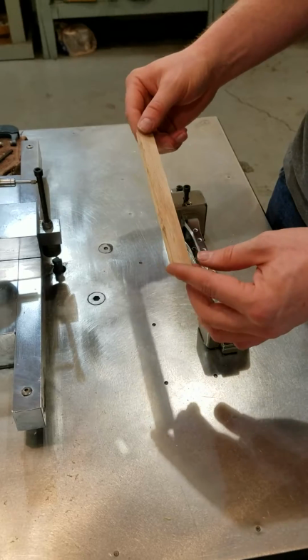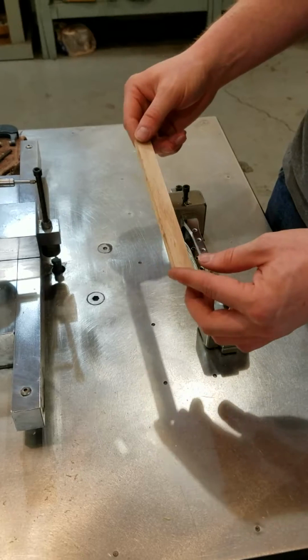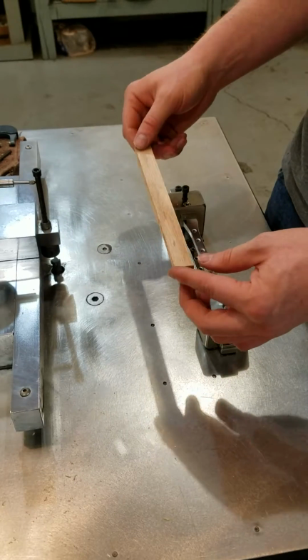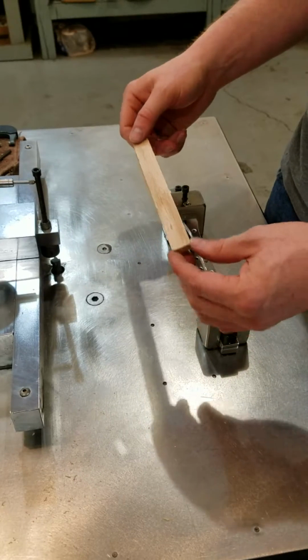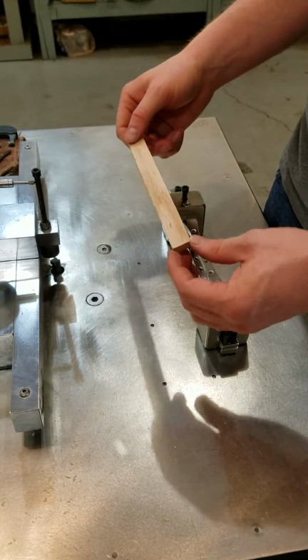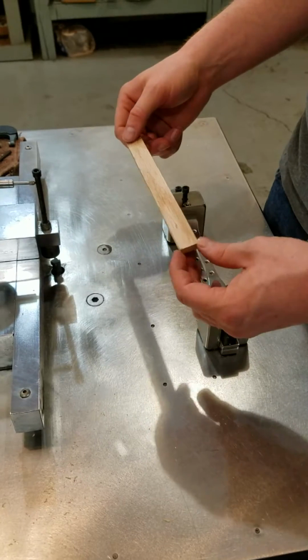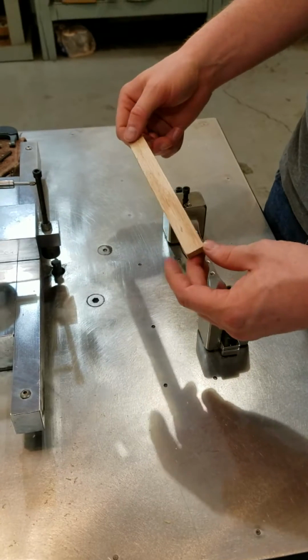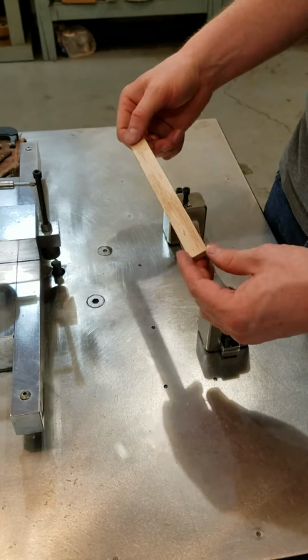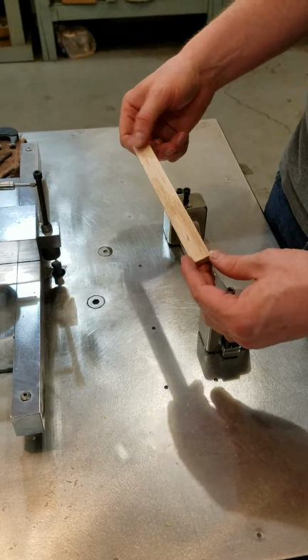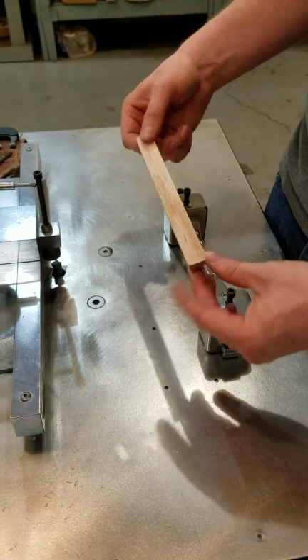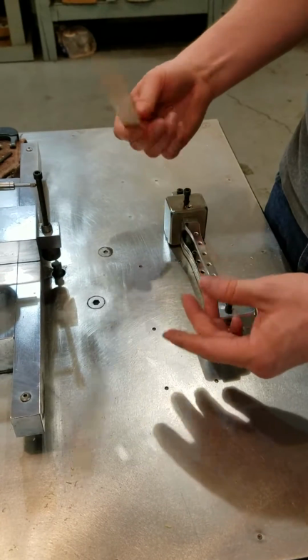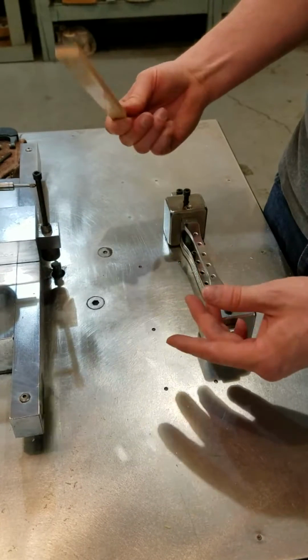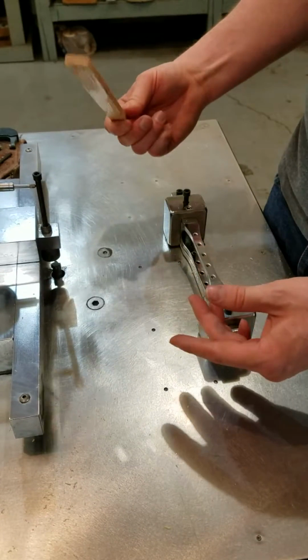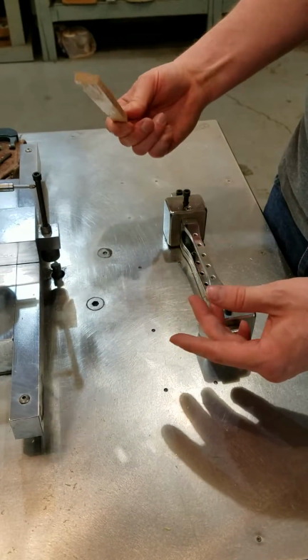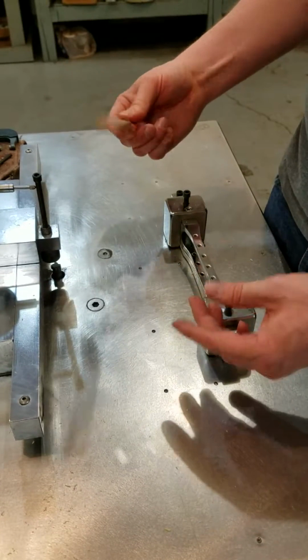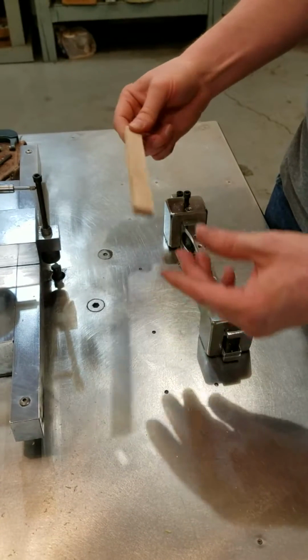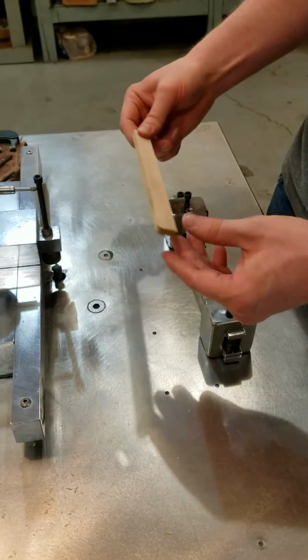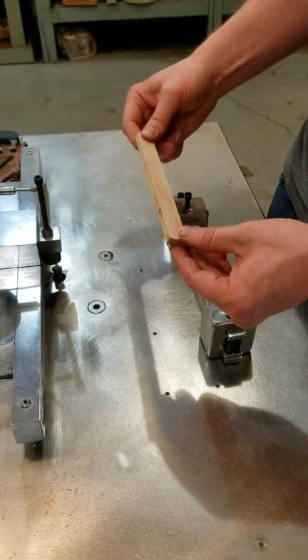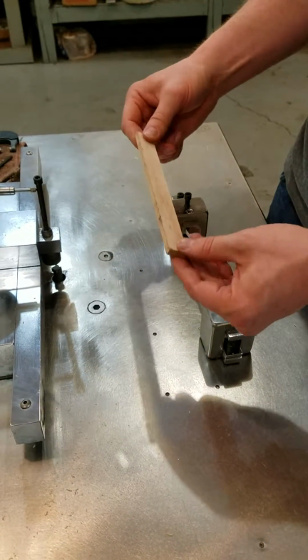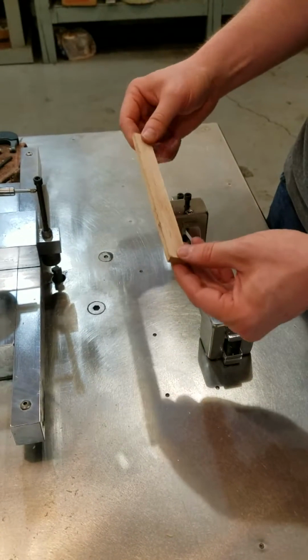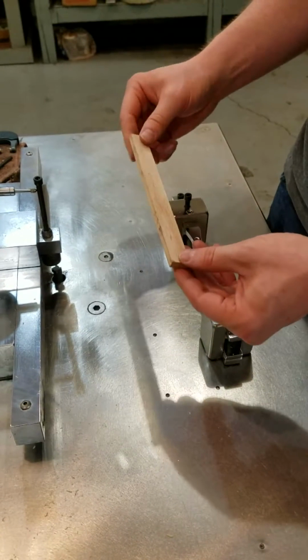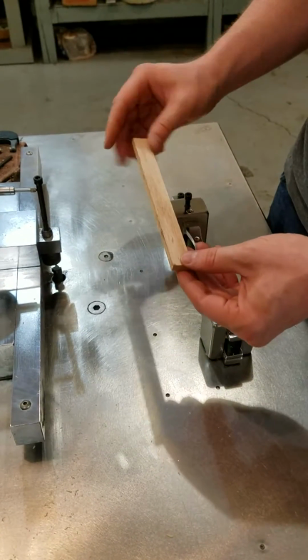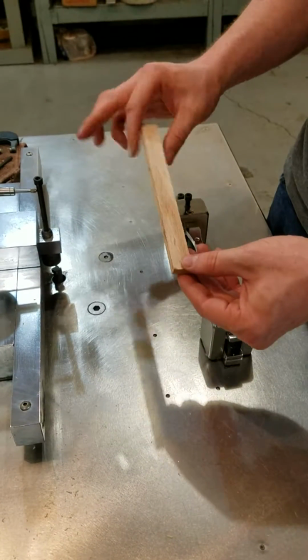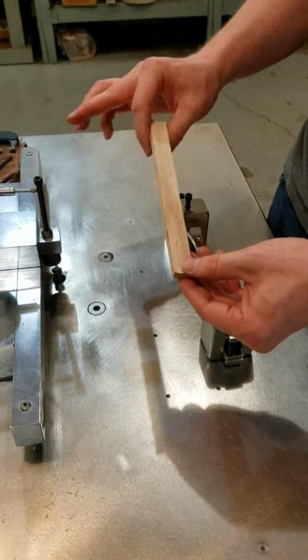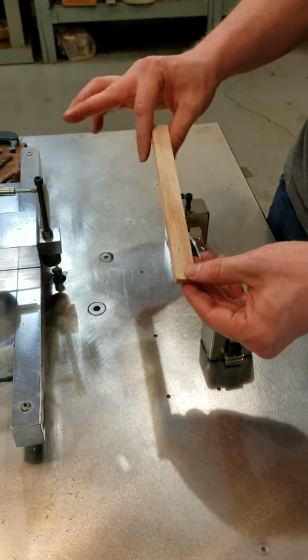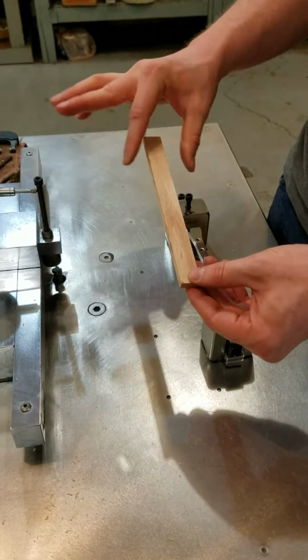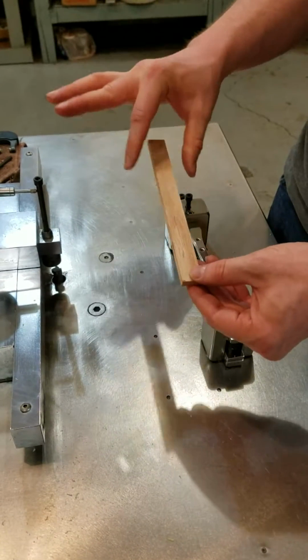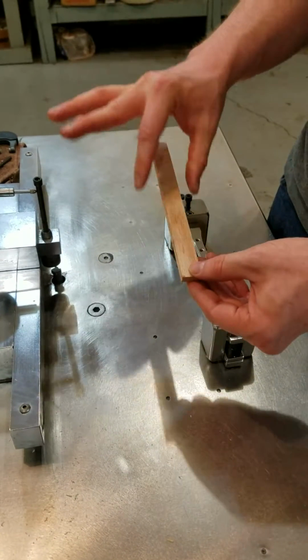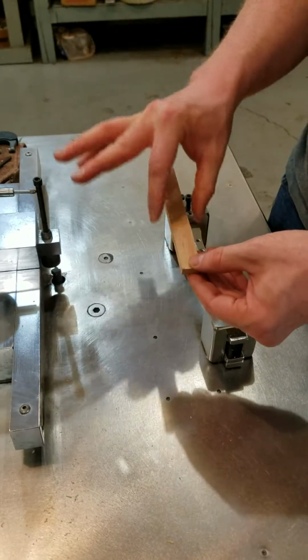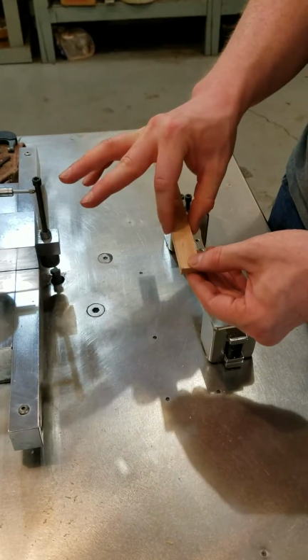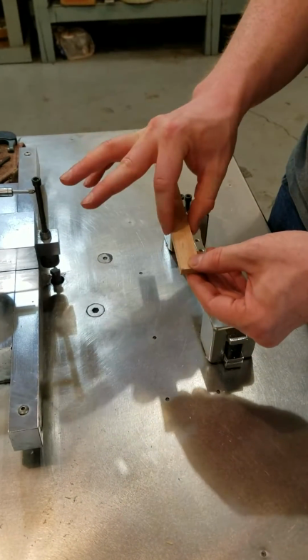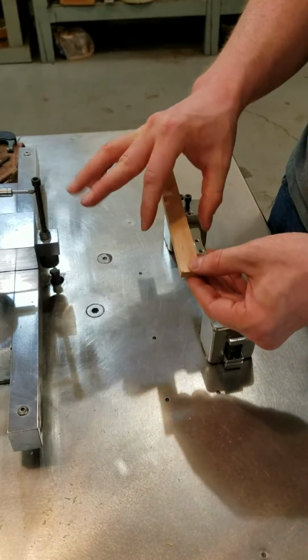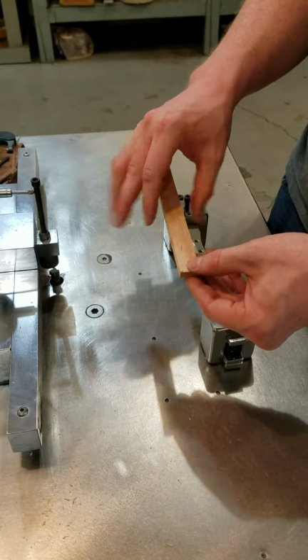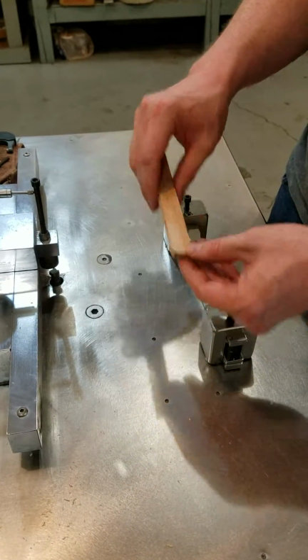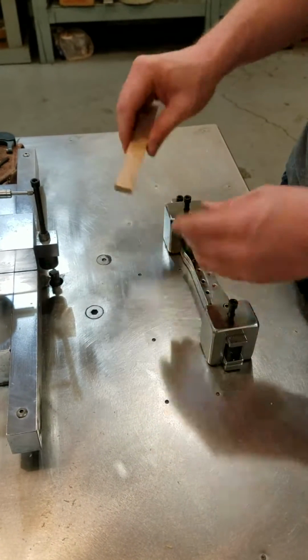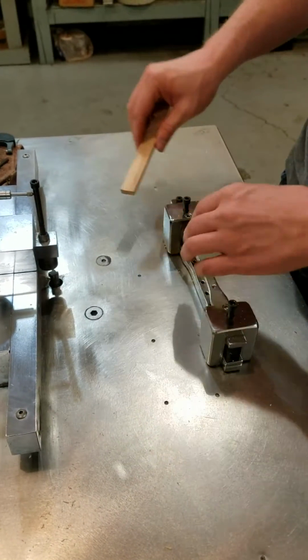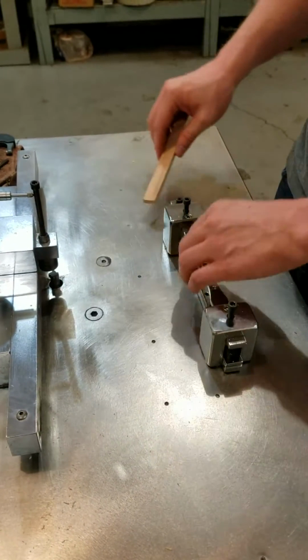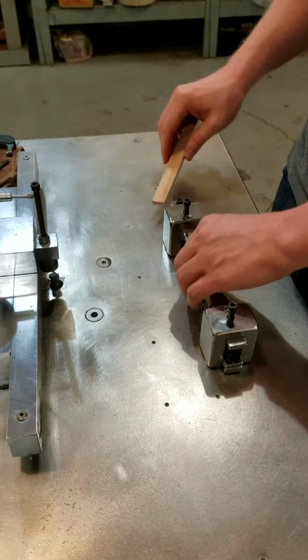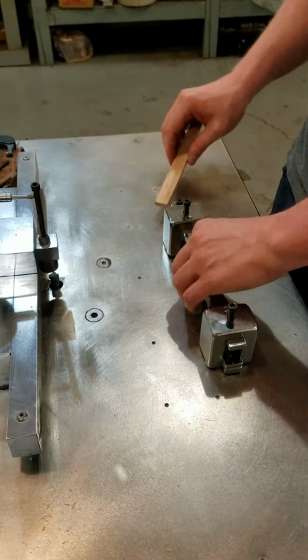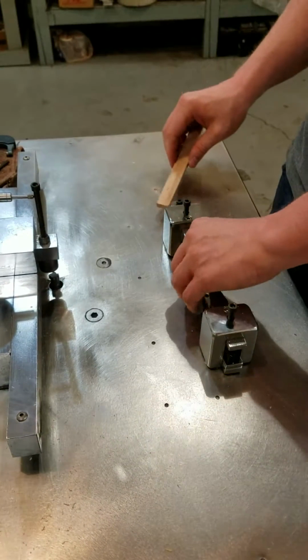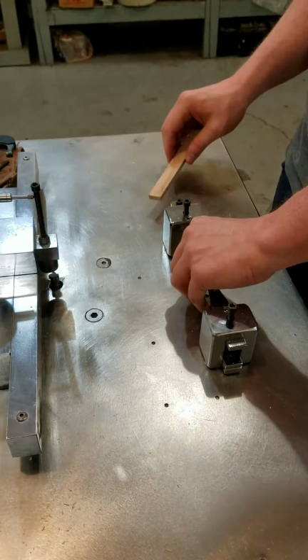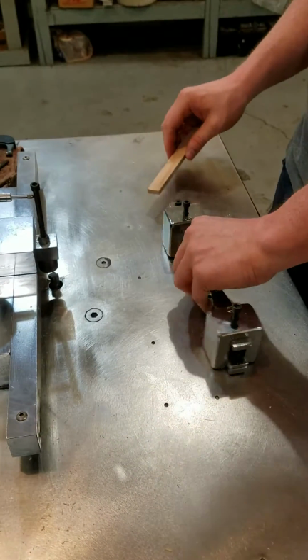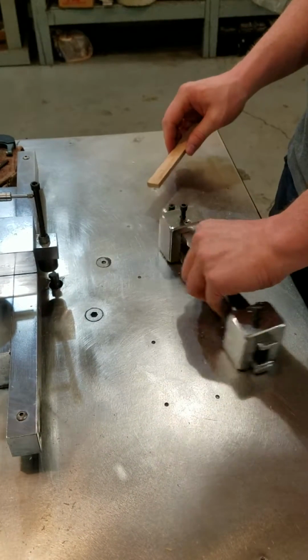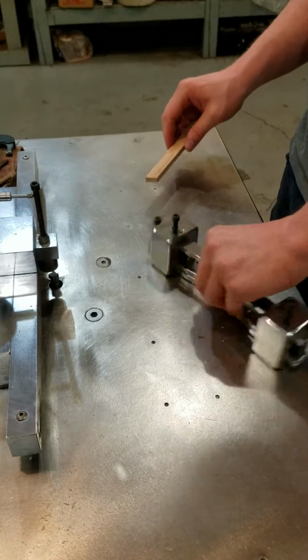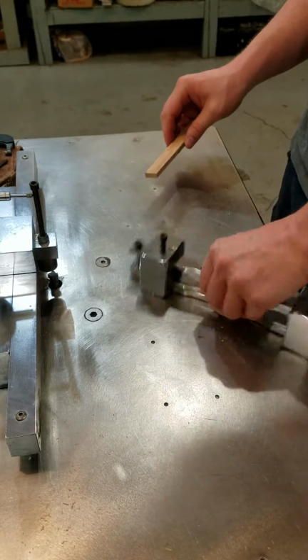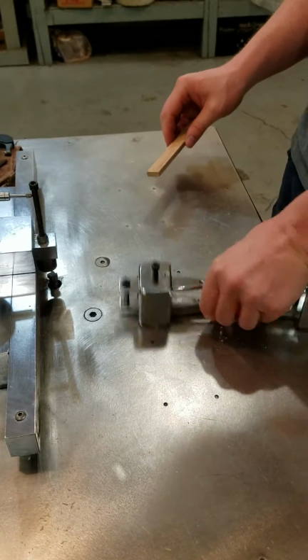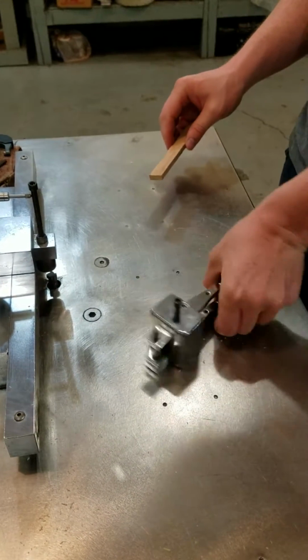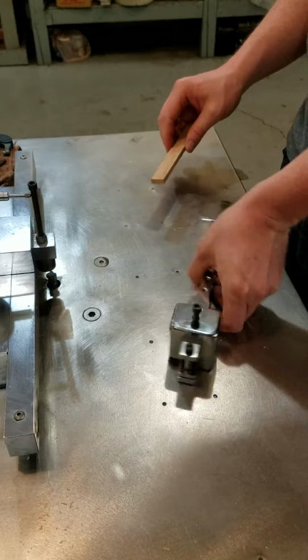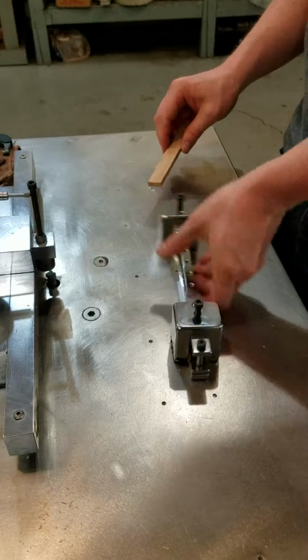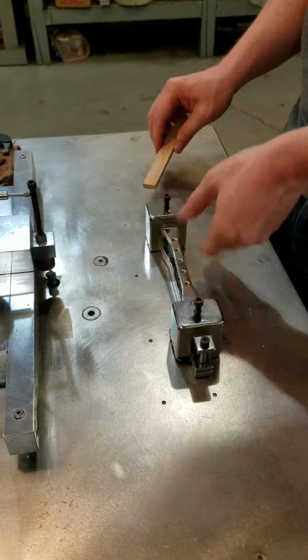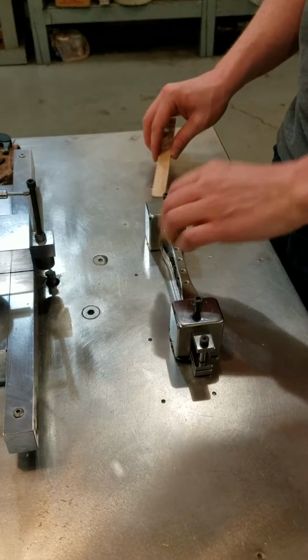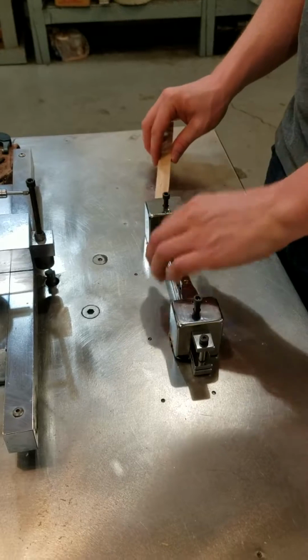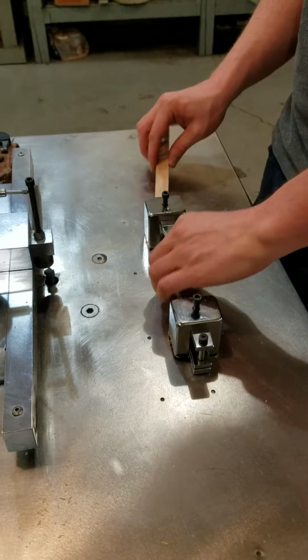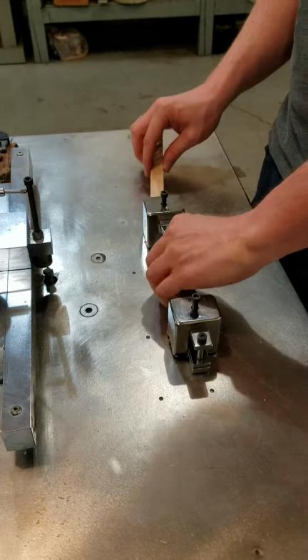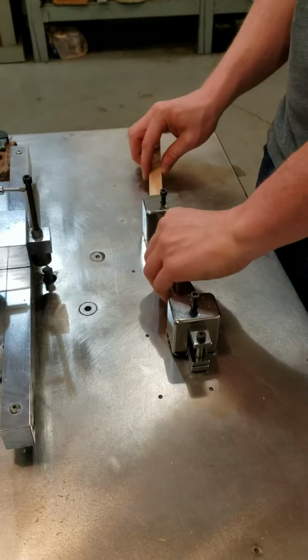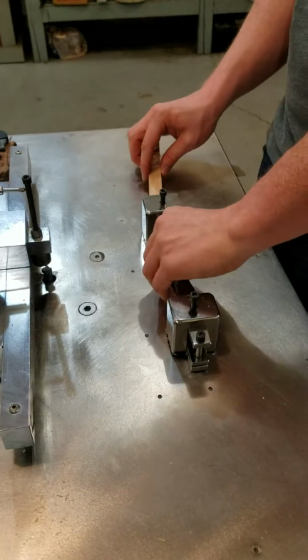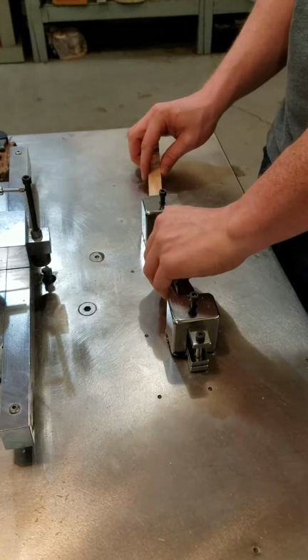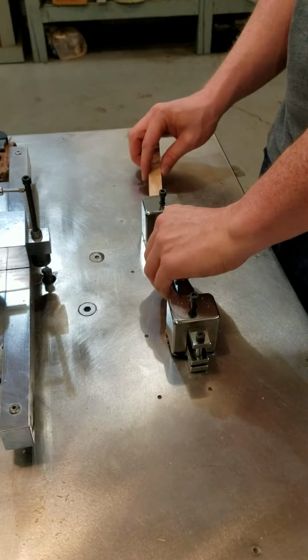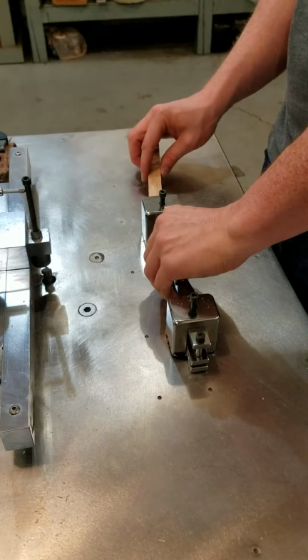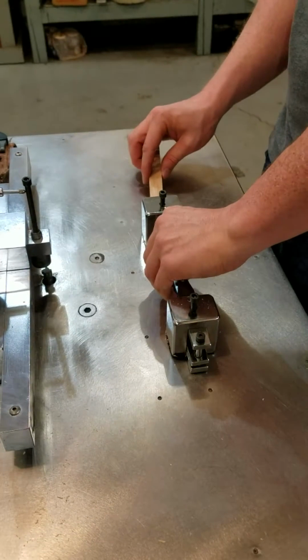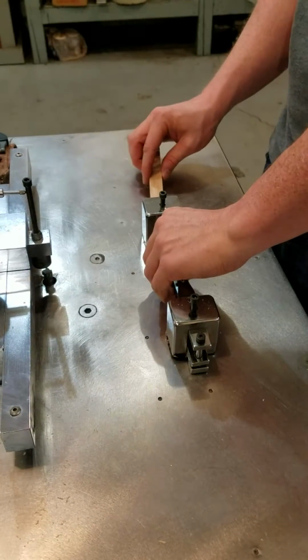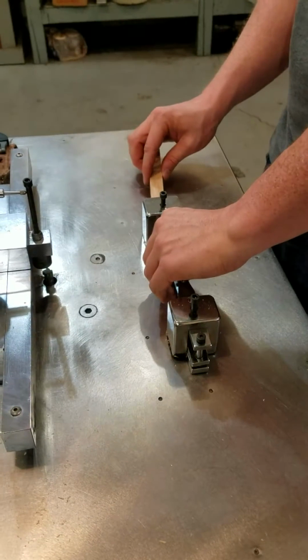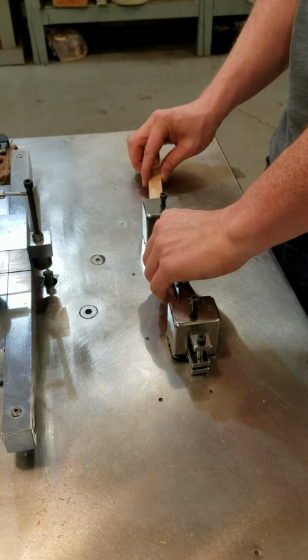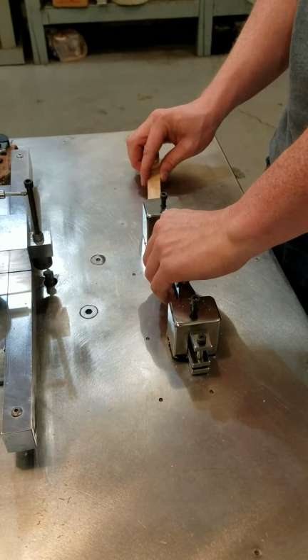First, you've got to get your strip down to 750 thousandths wide, and then it will go right into one of our standard templates.